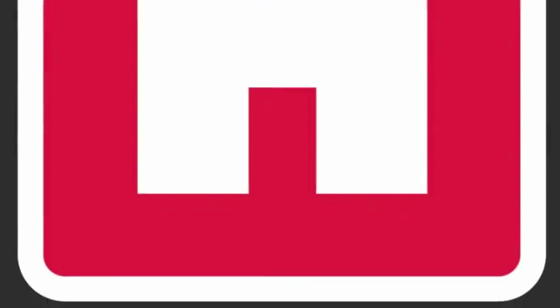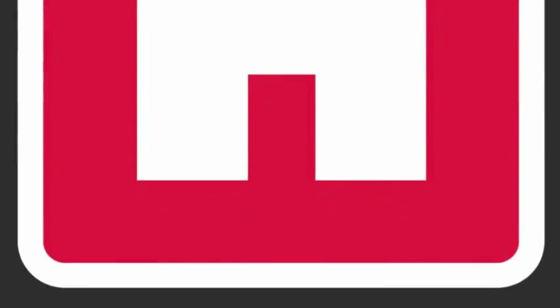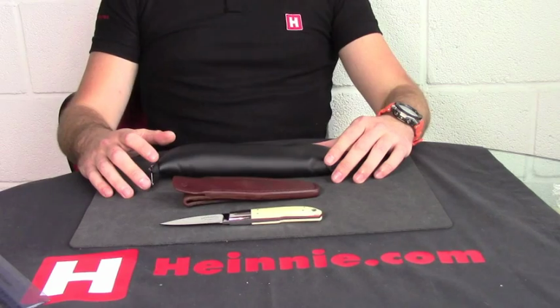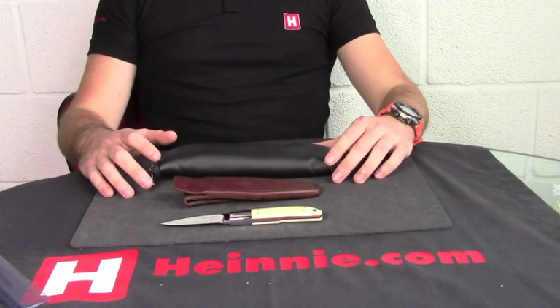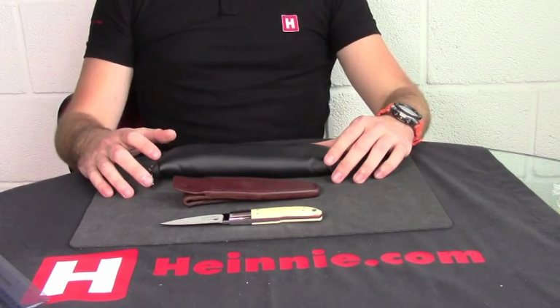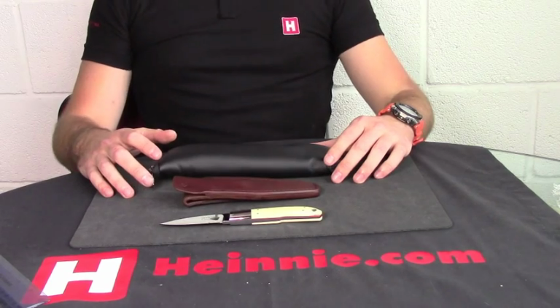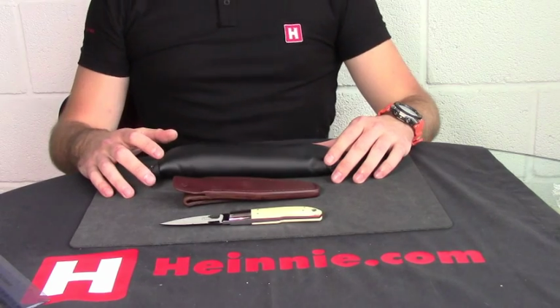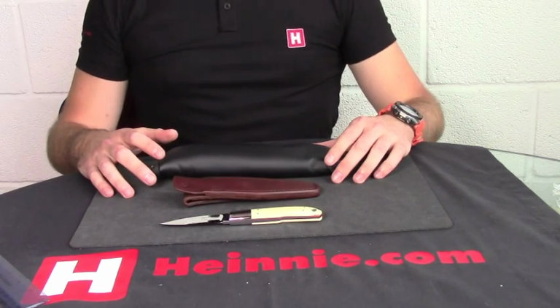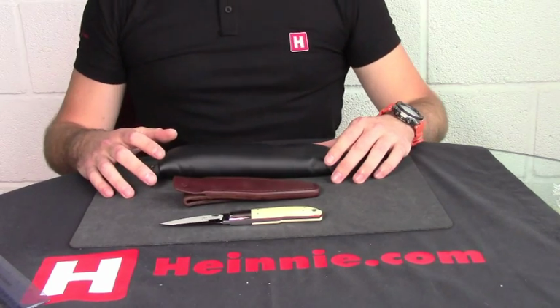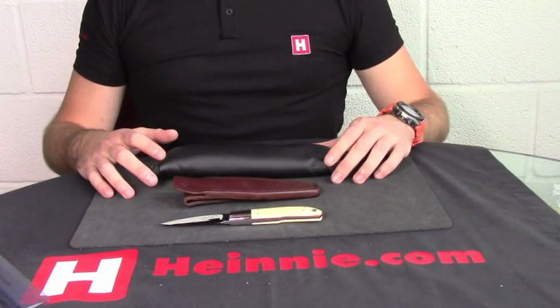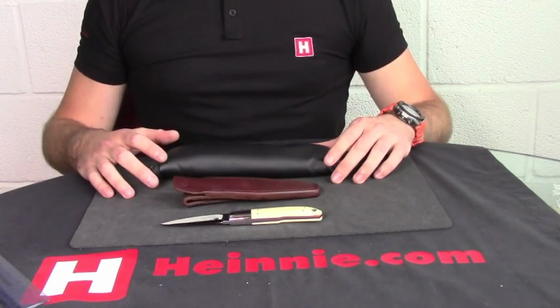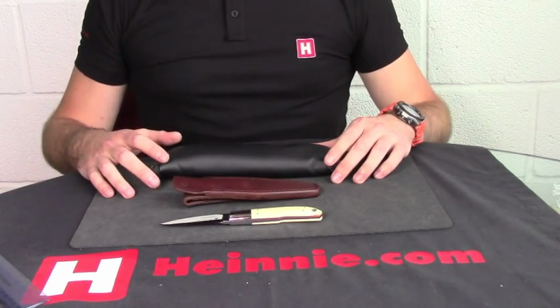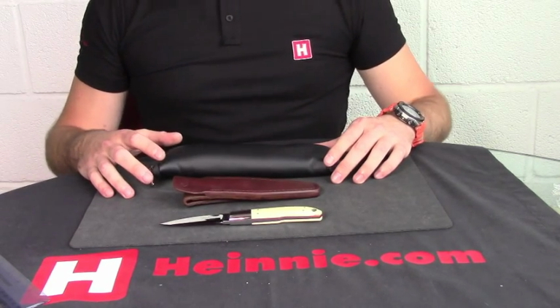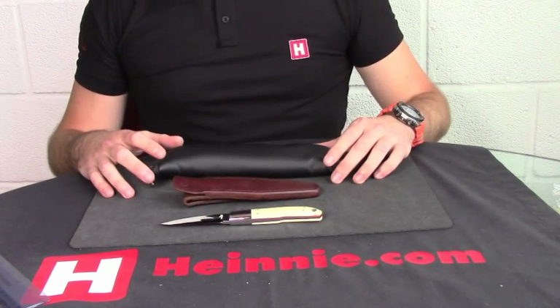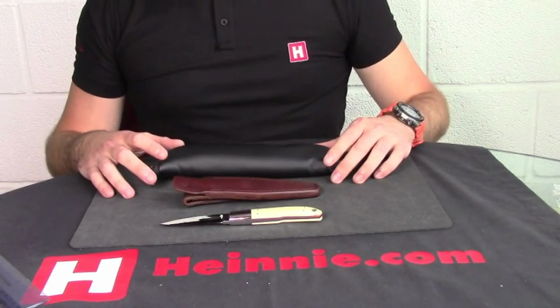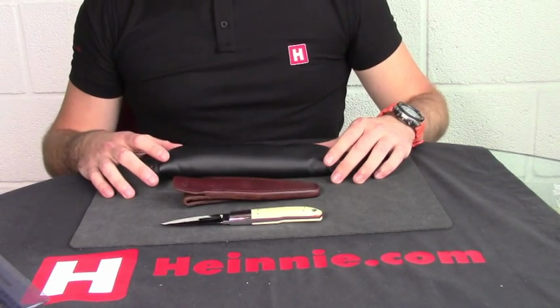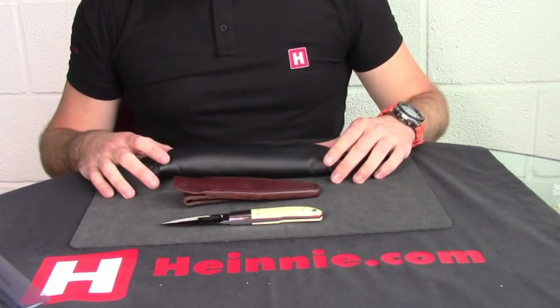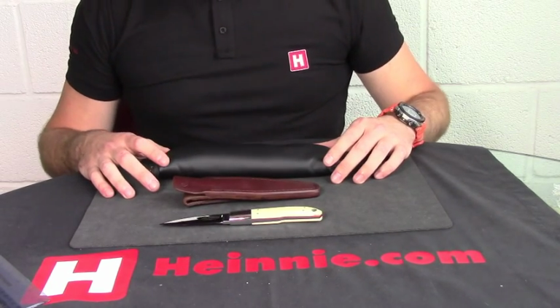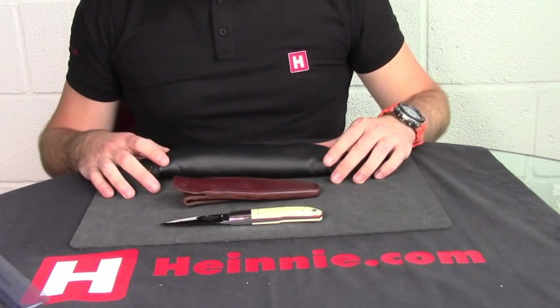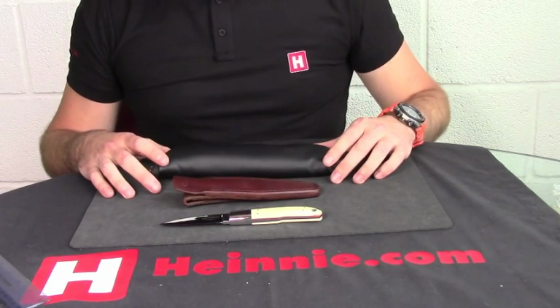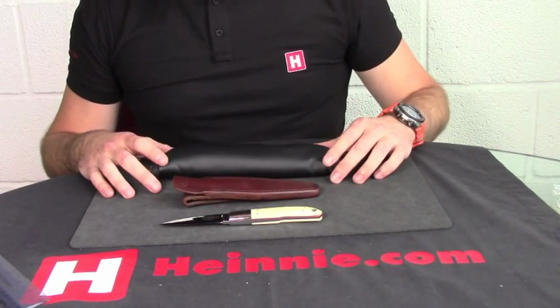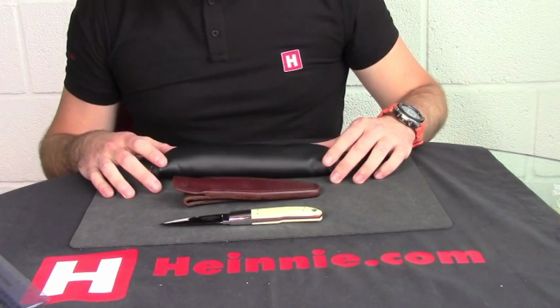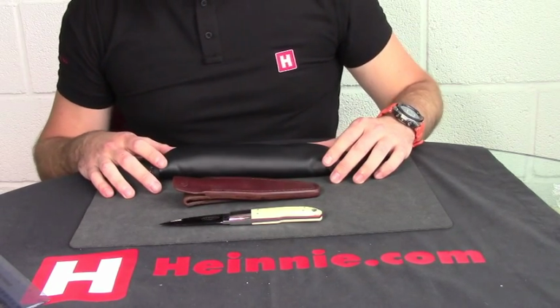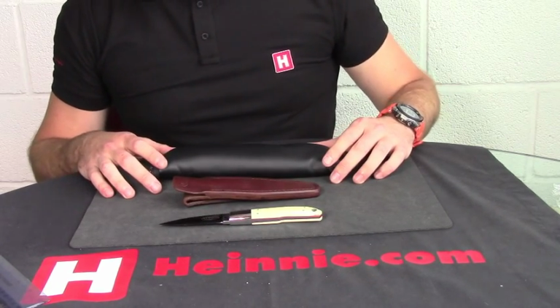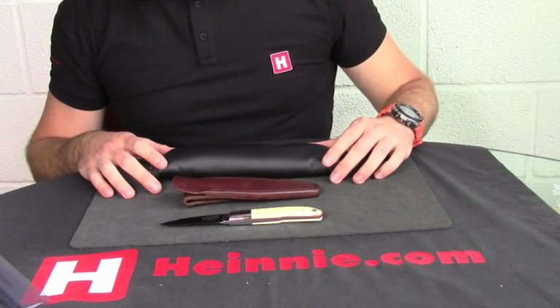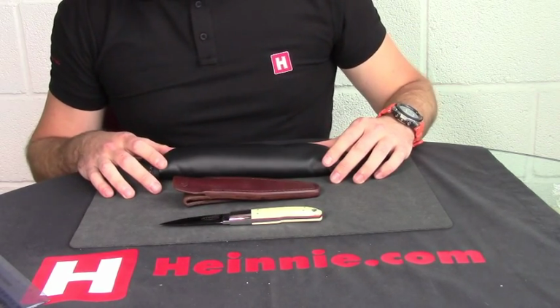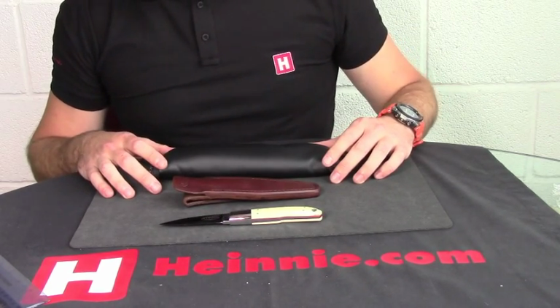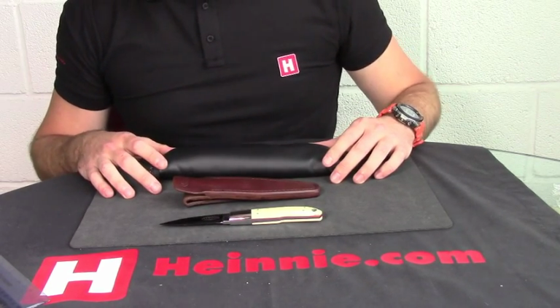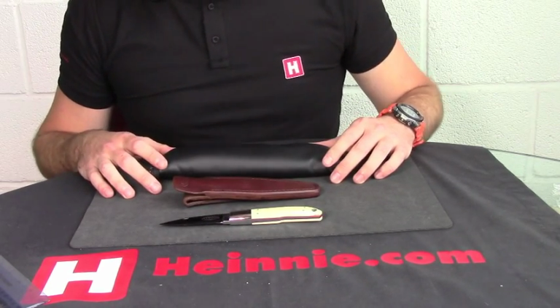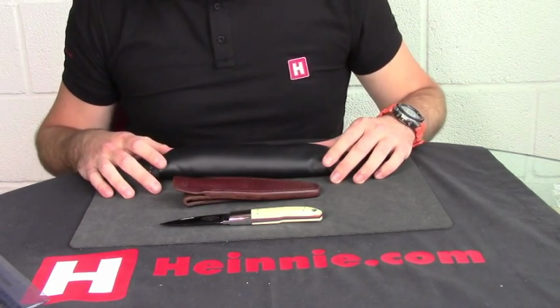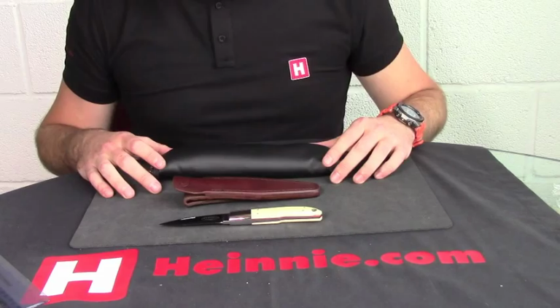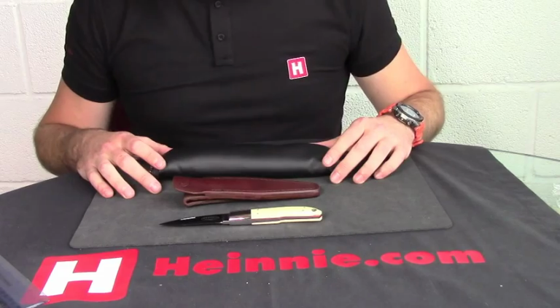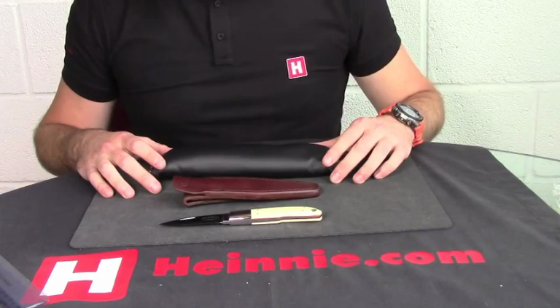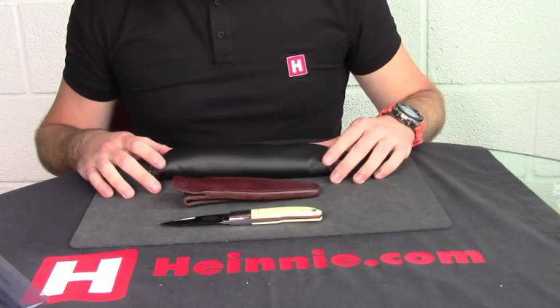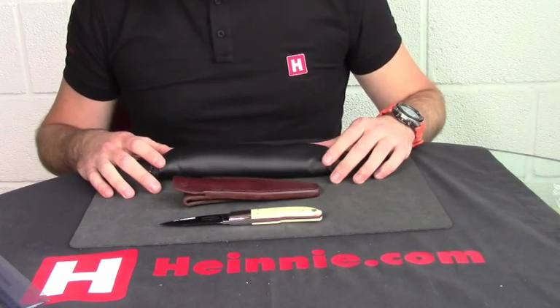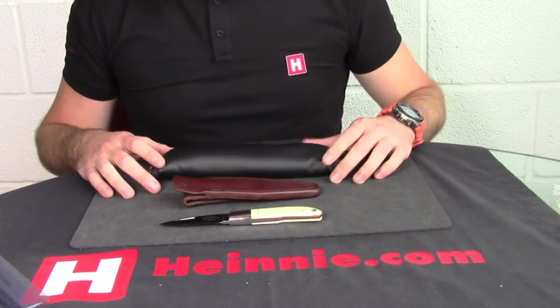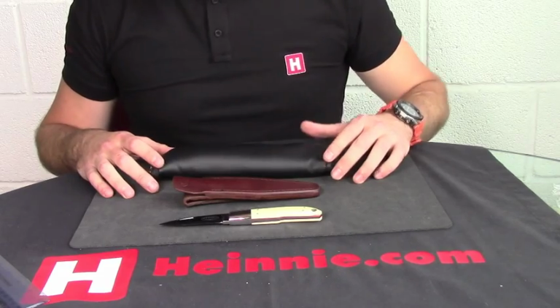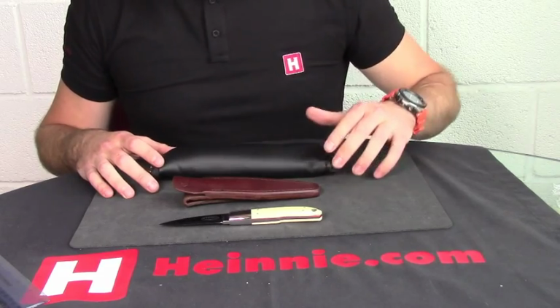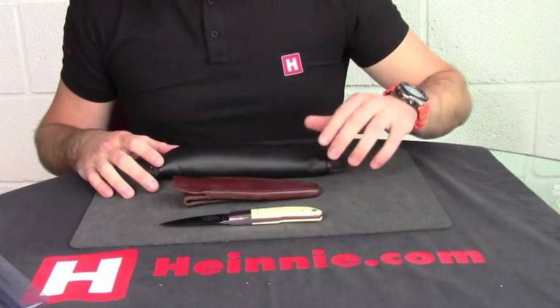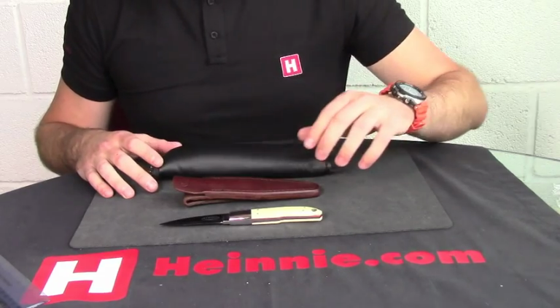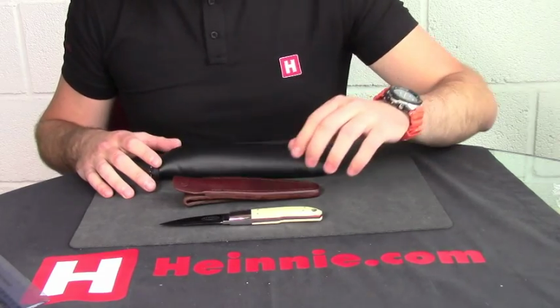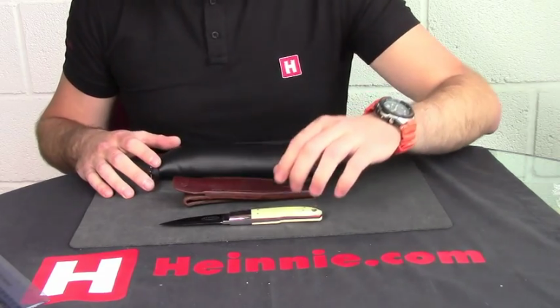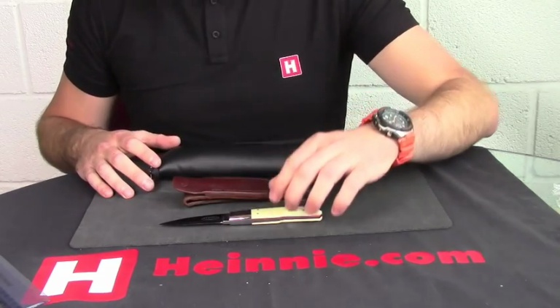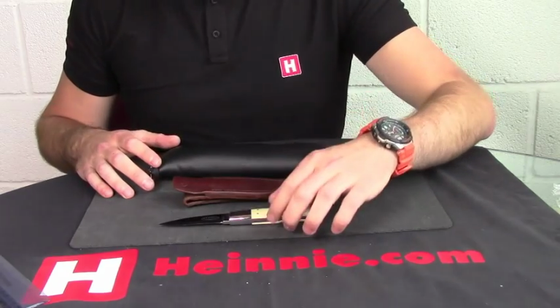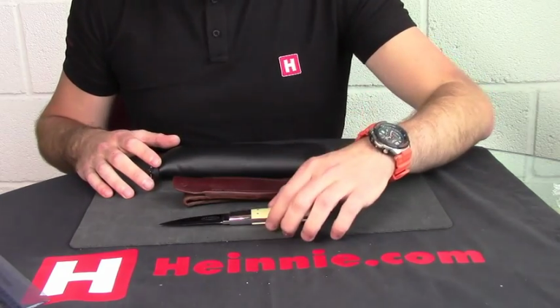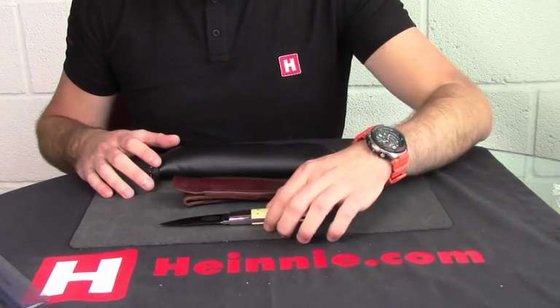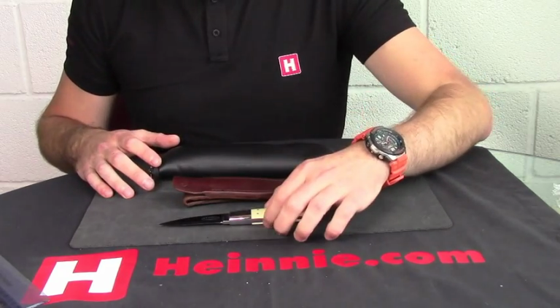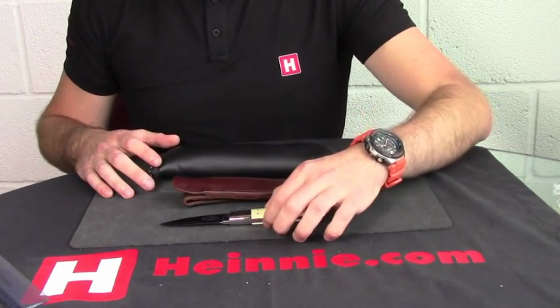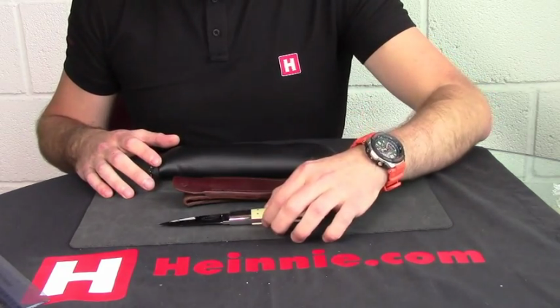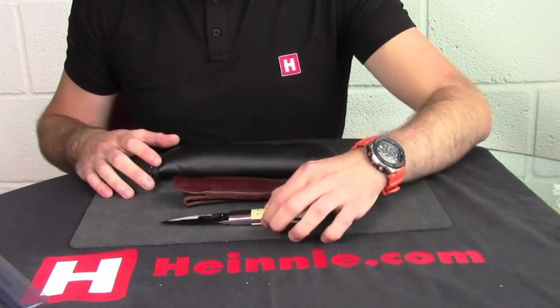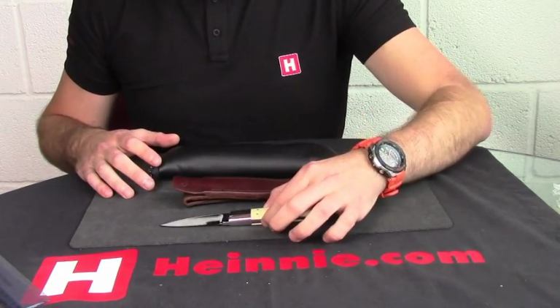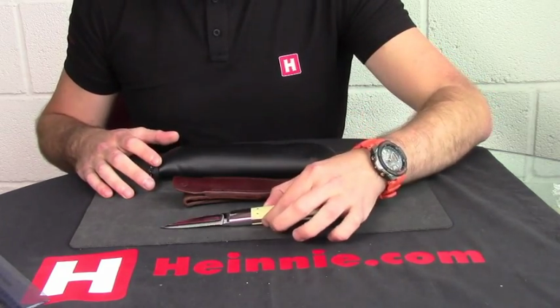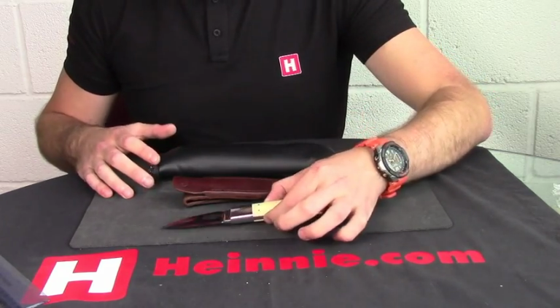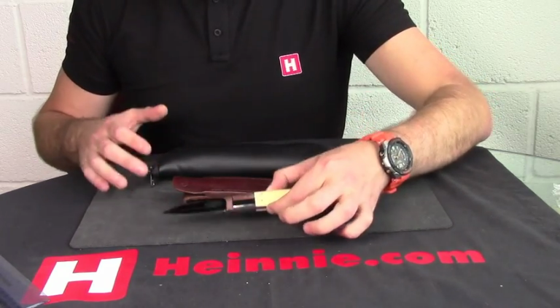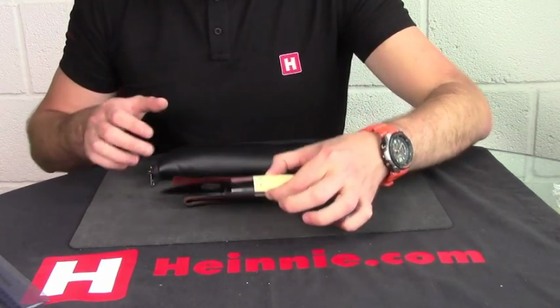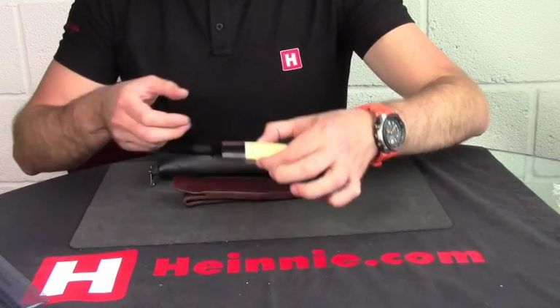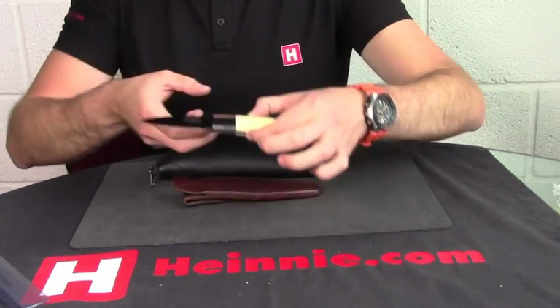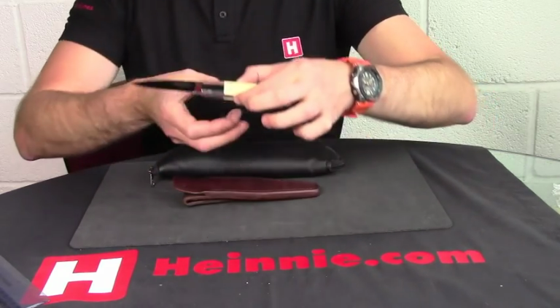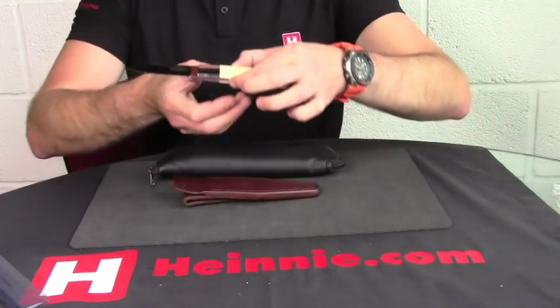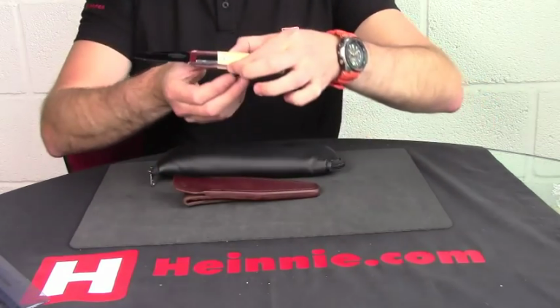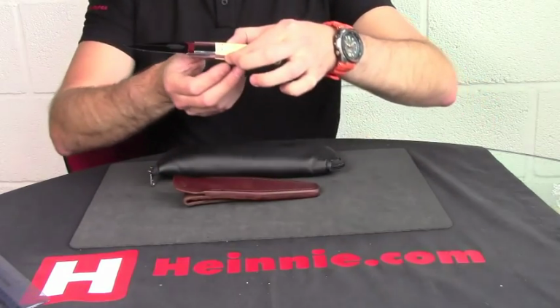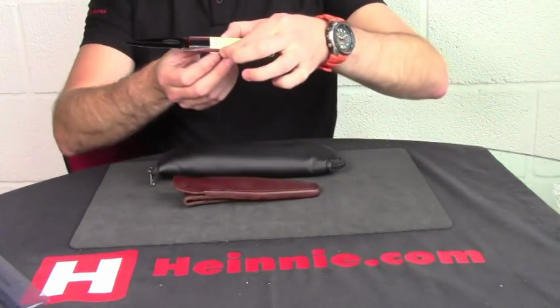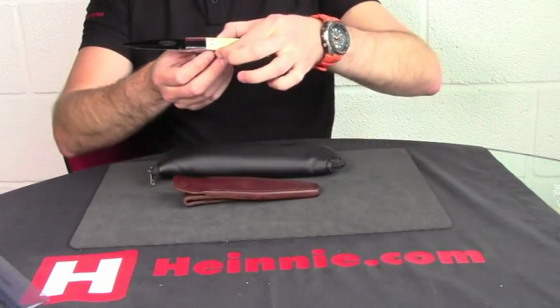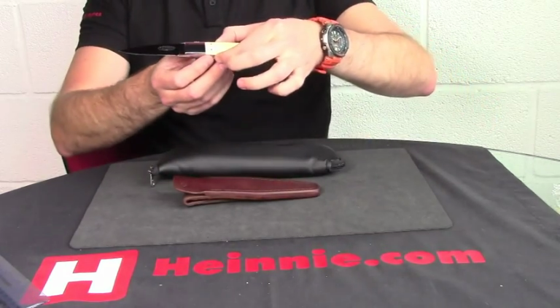Hello everyone, Jaime Haynes Show for Scale. From Willem Steenkamp, we've got the Stiffhorn Loveless in Giraffe Bone.